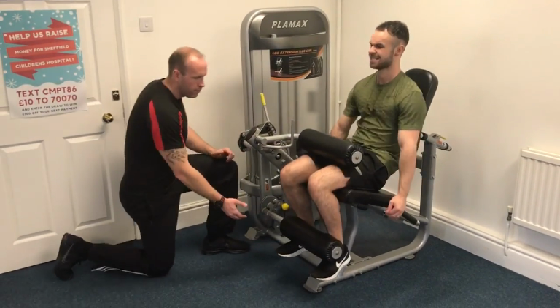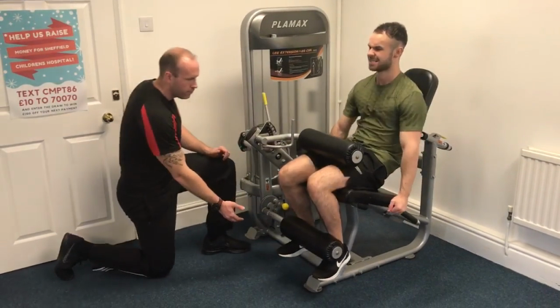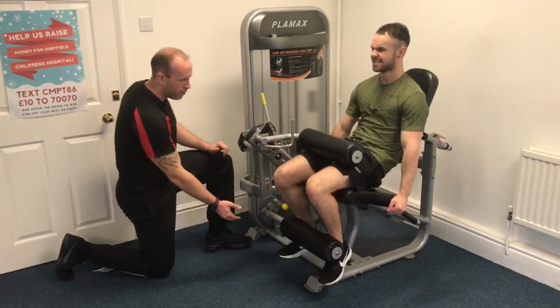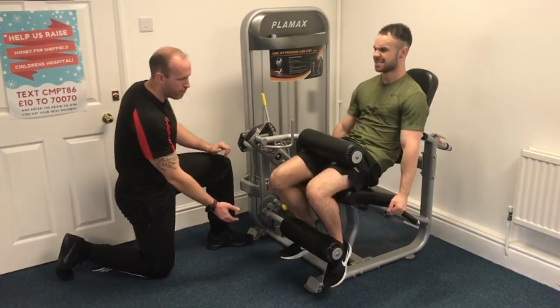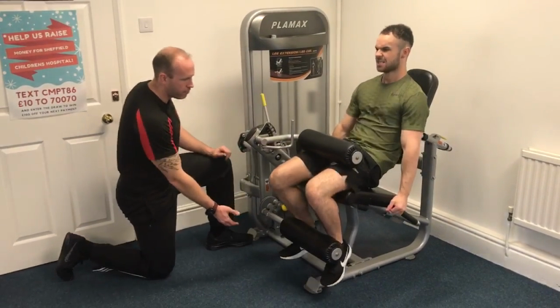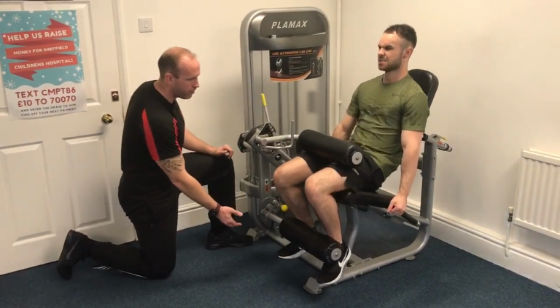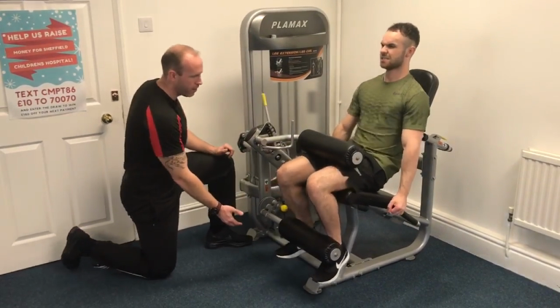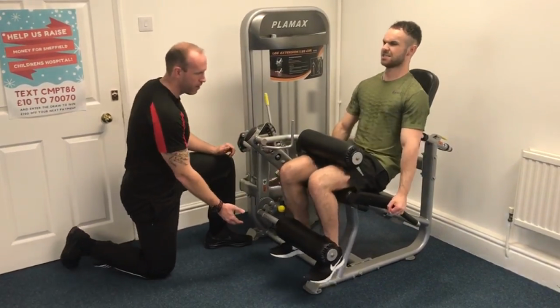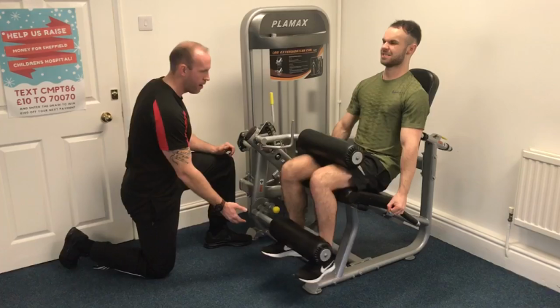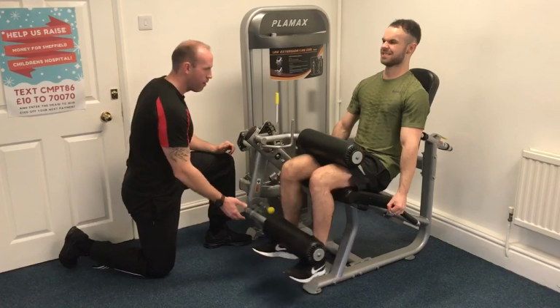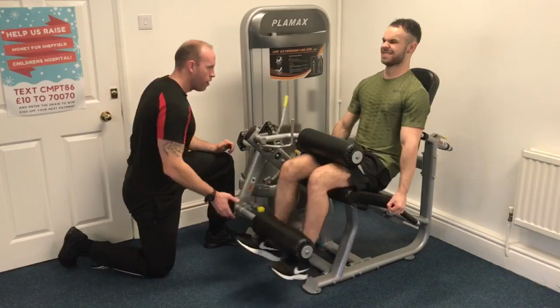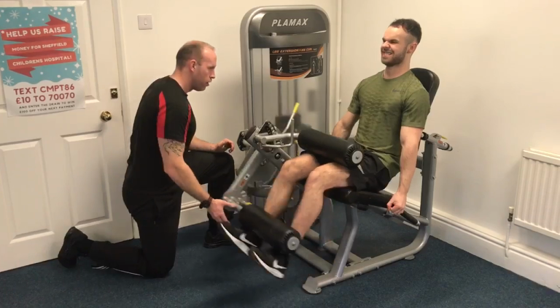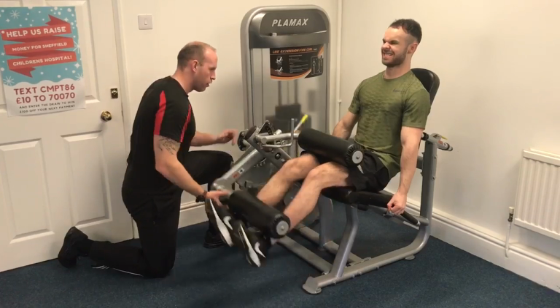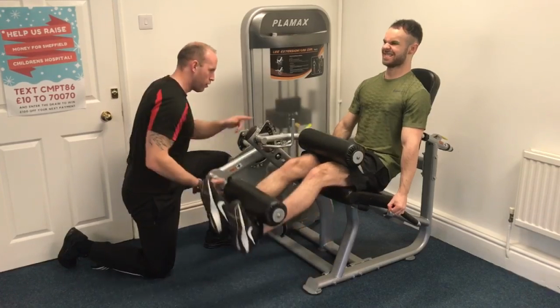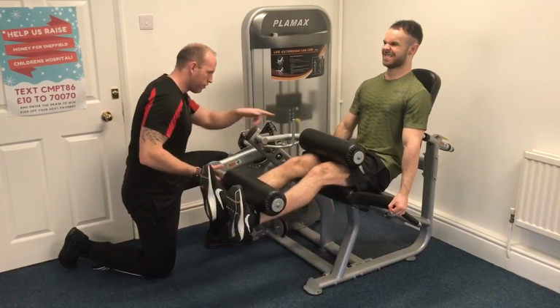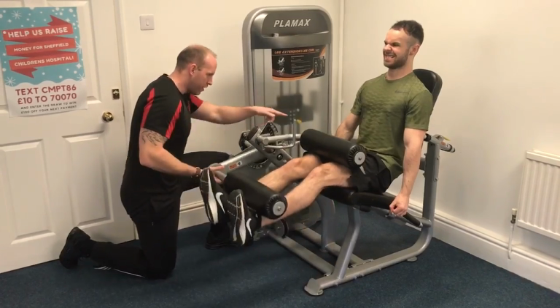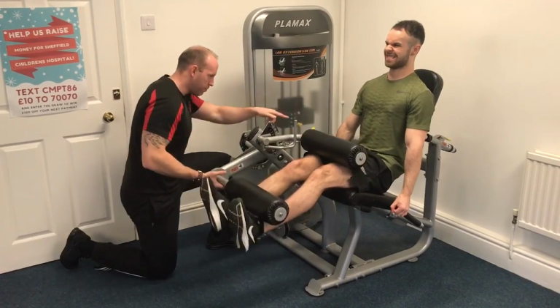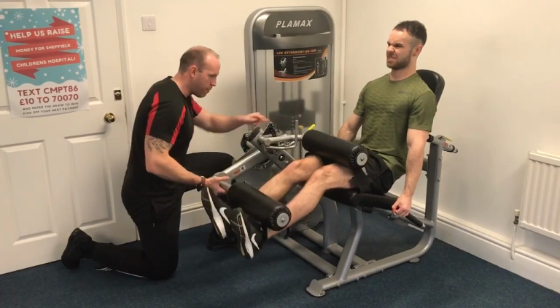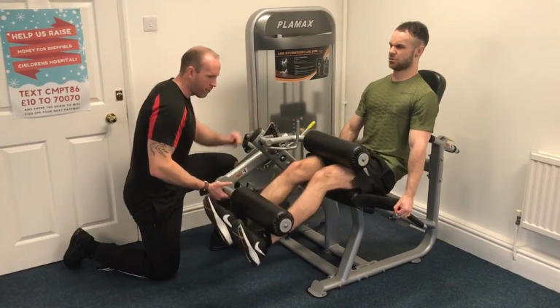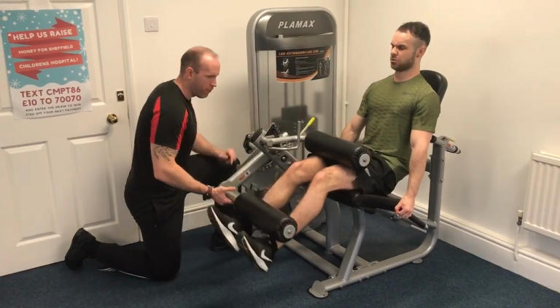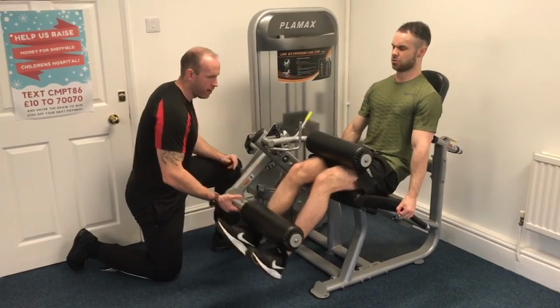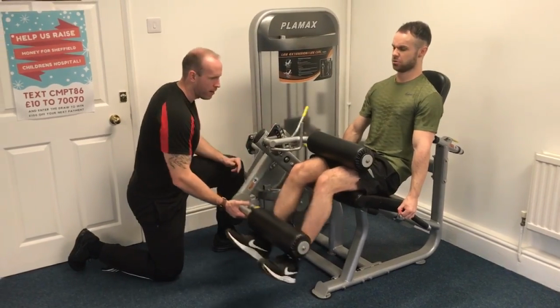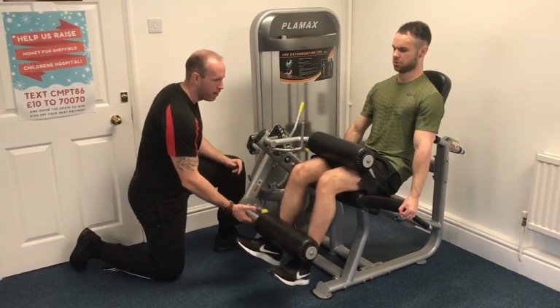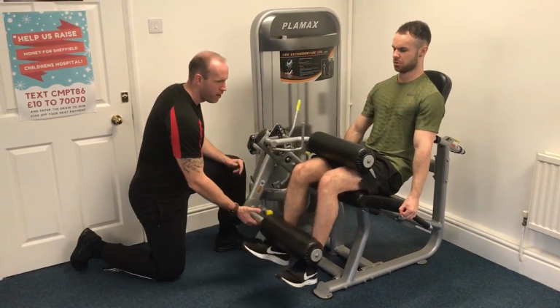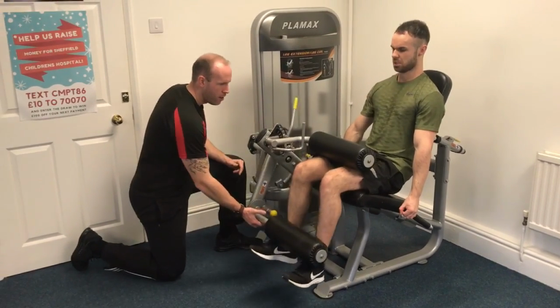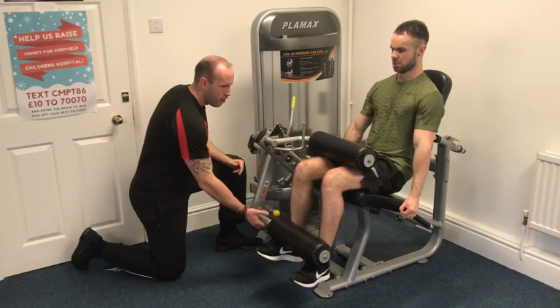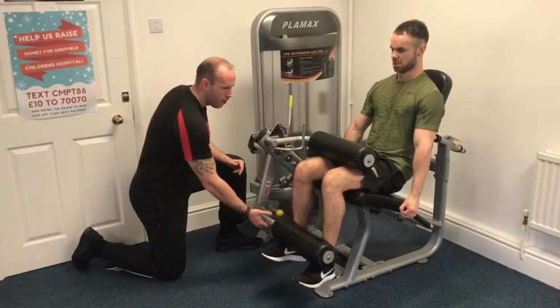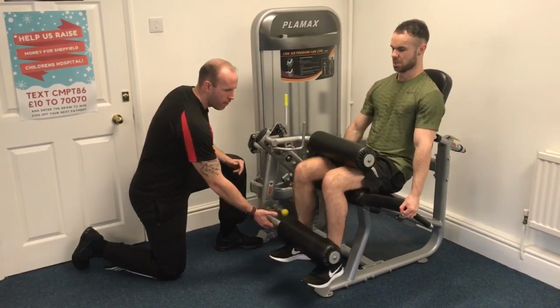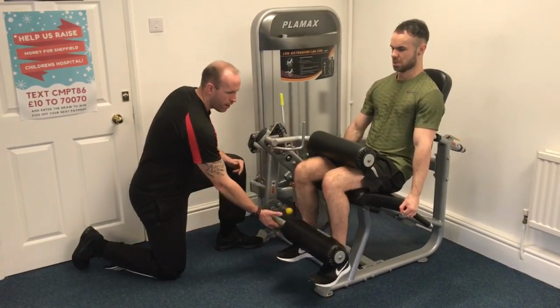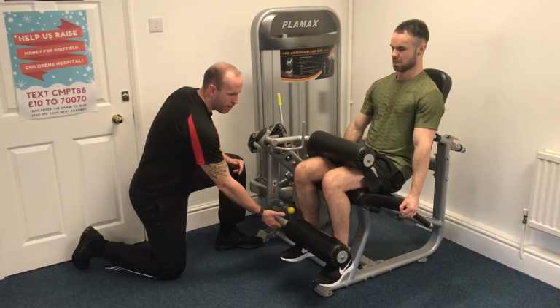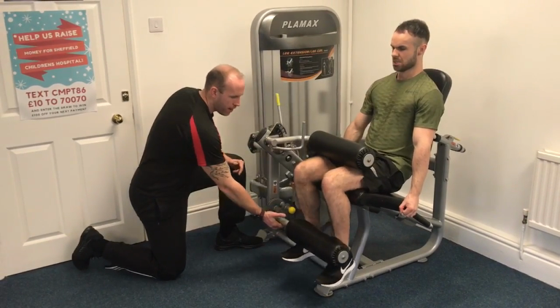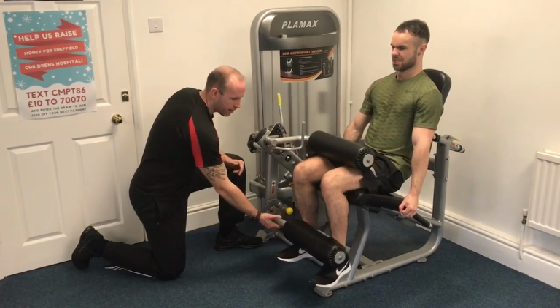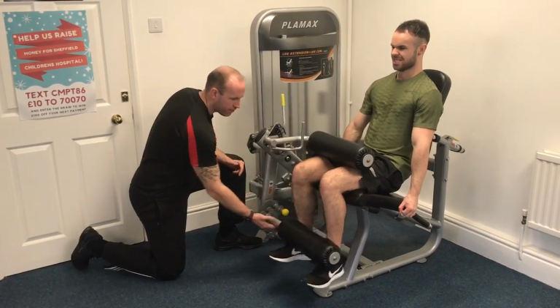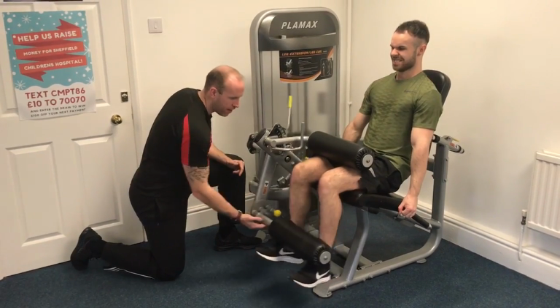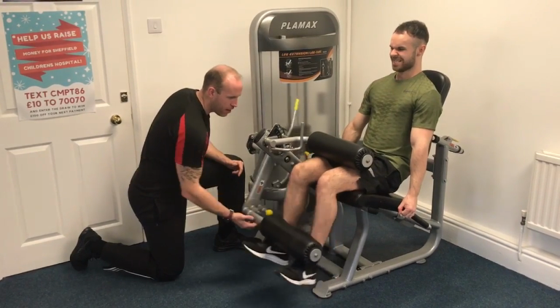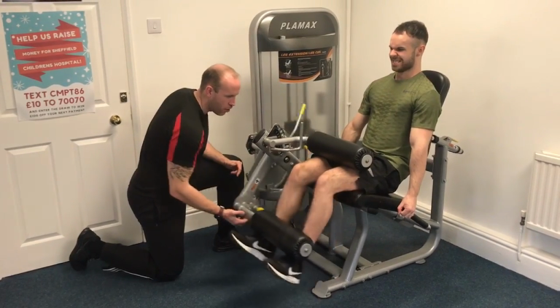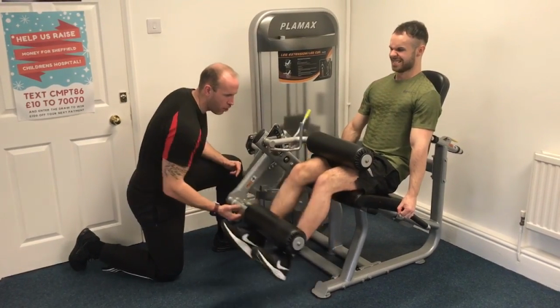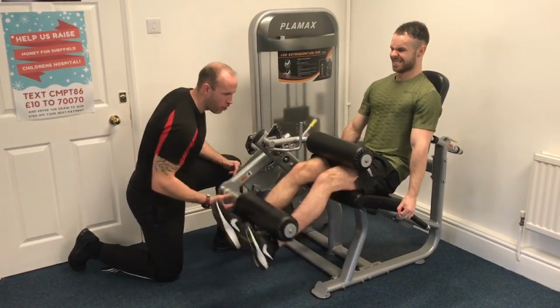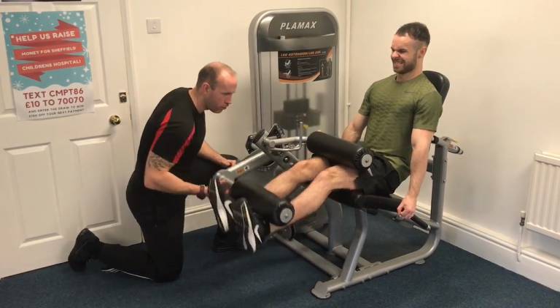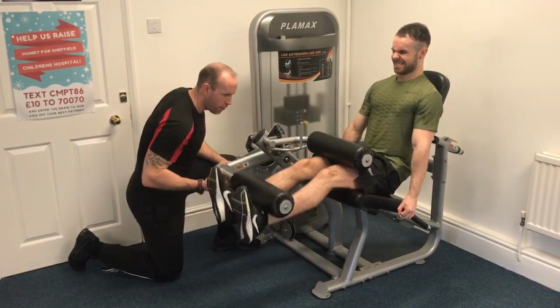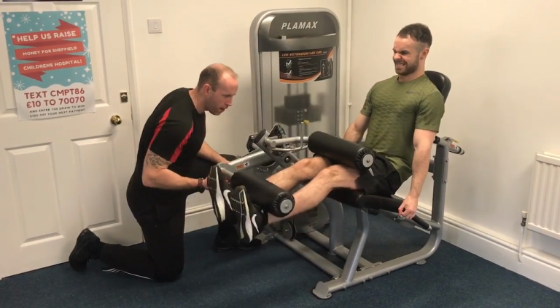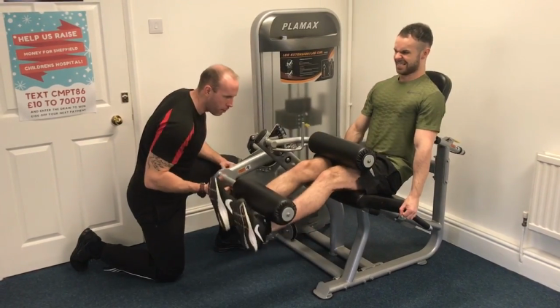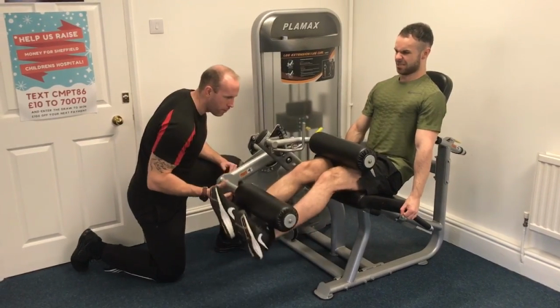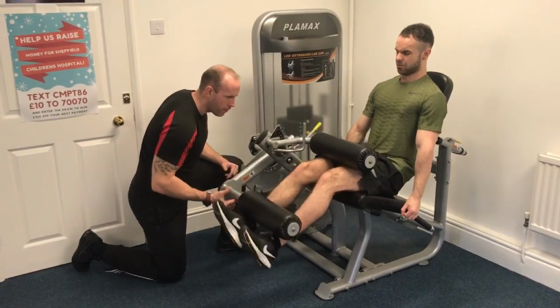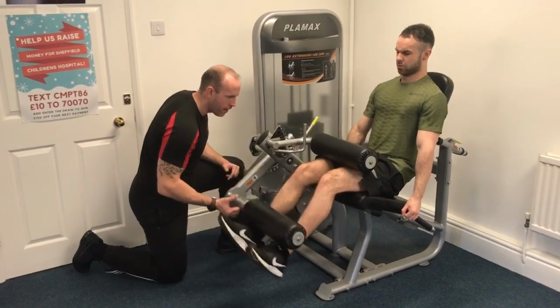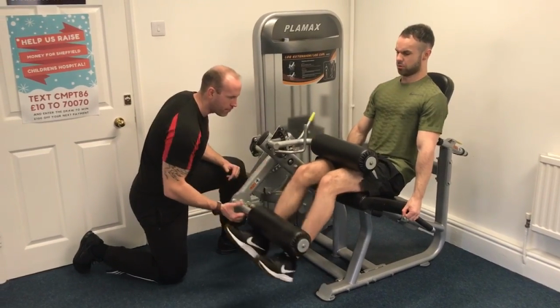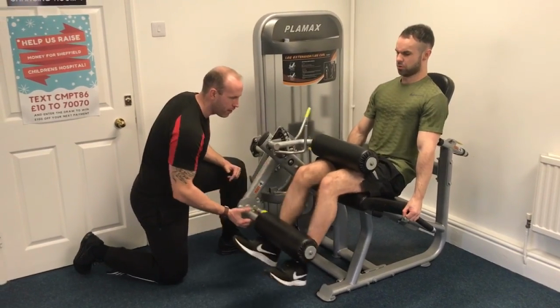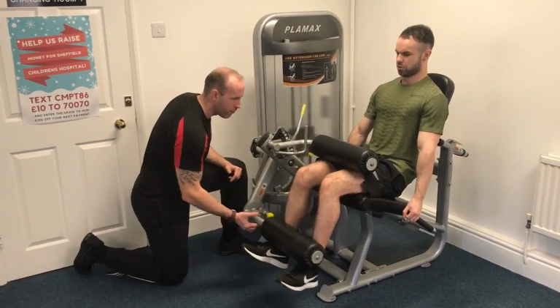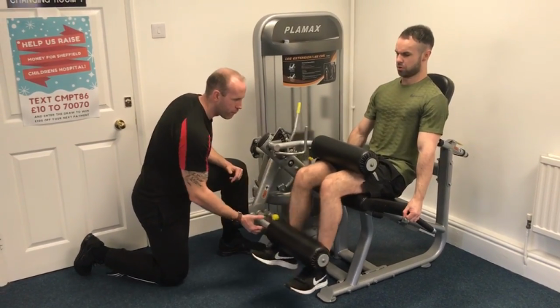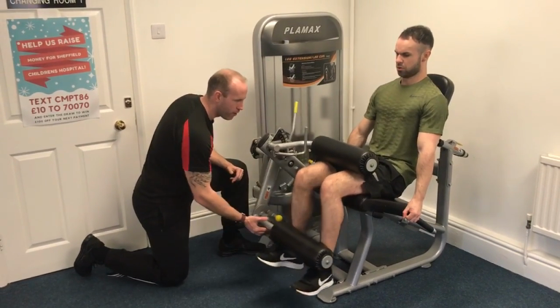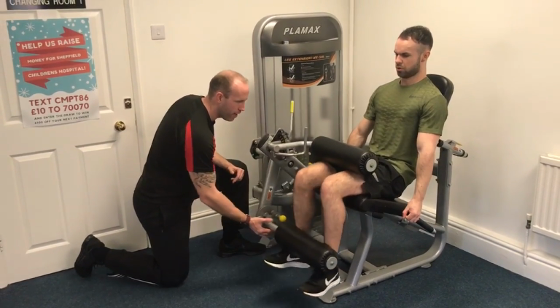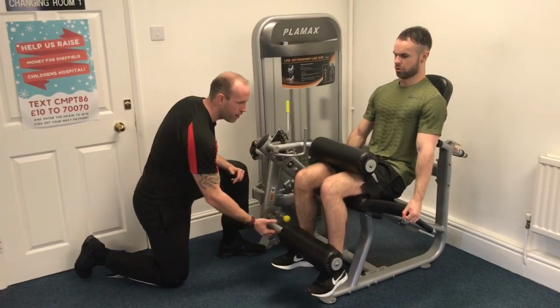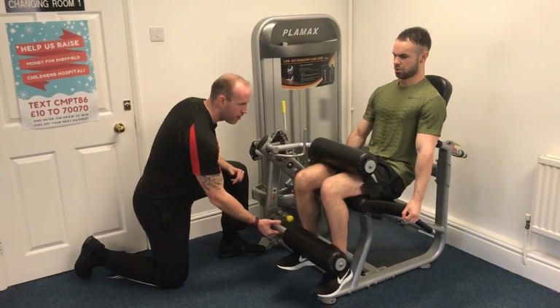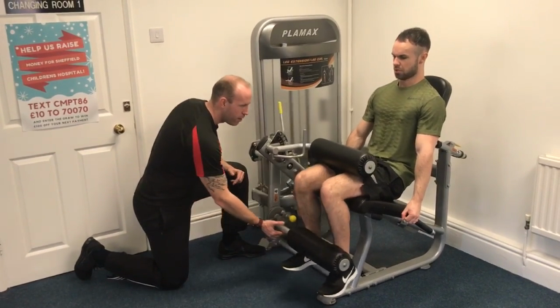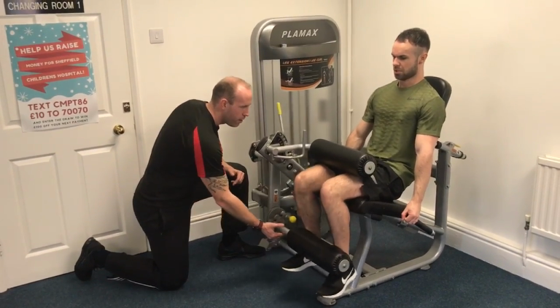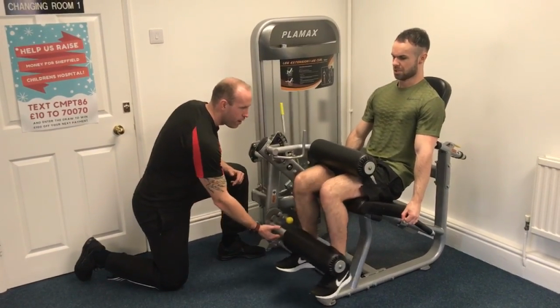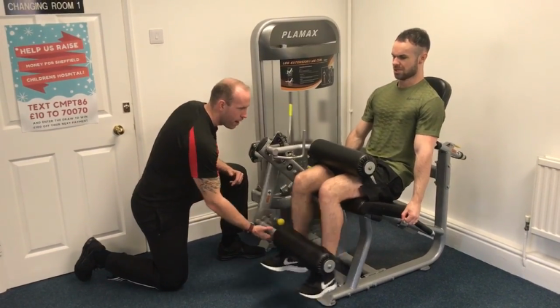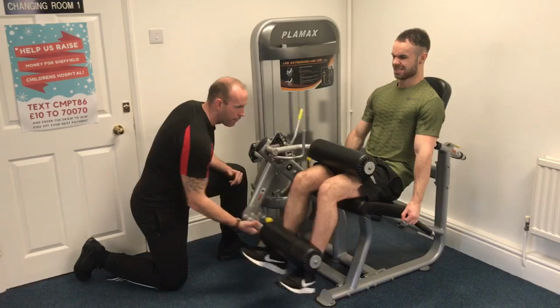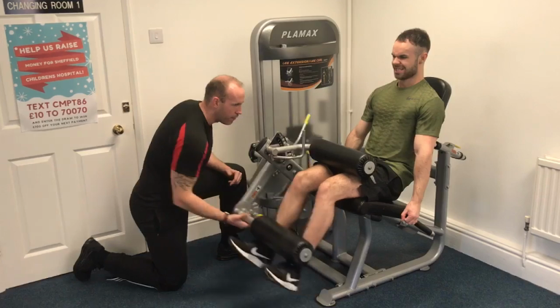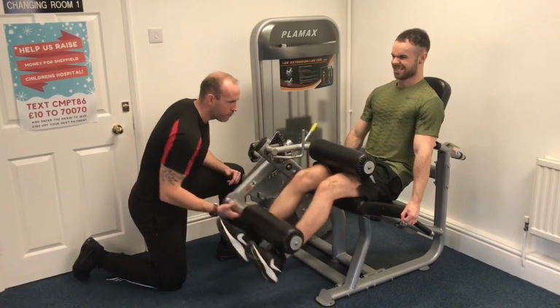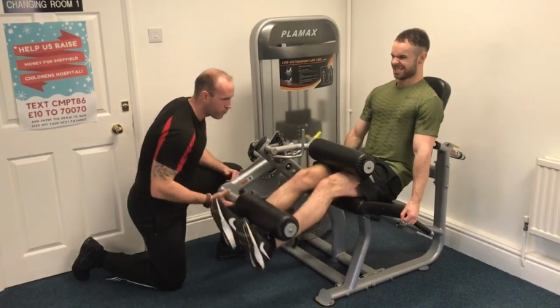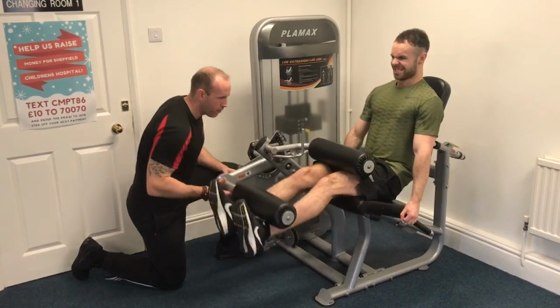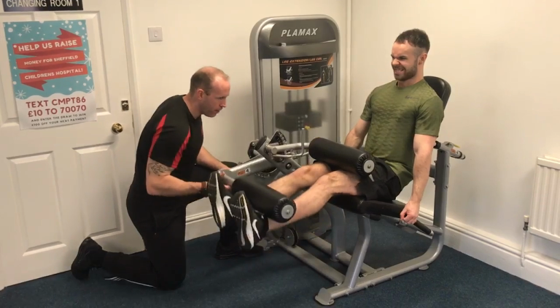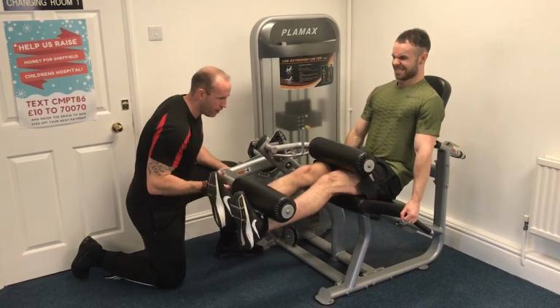10 reps again, yeah? Lock those hips back from it. And then extend all the way up. That's it. 3, and then squeeze.